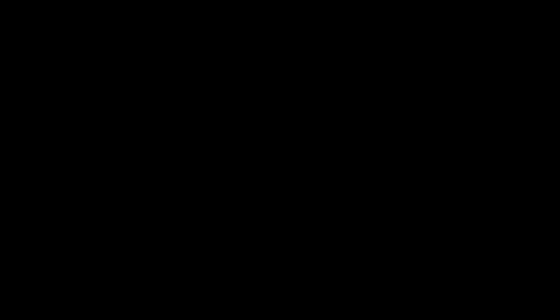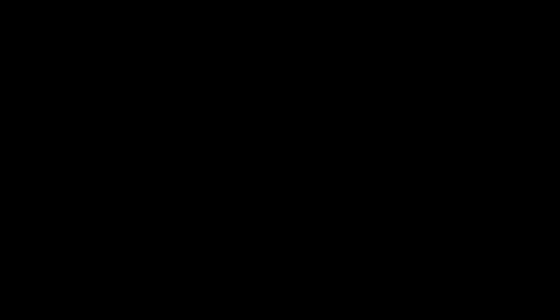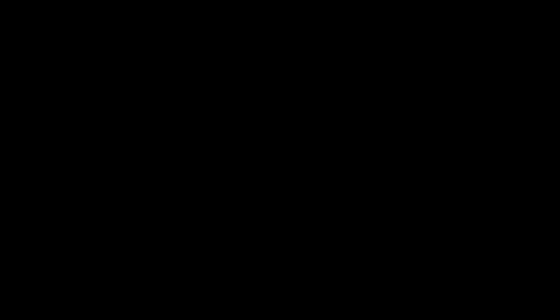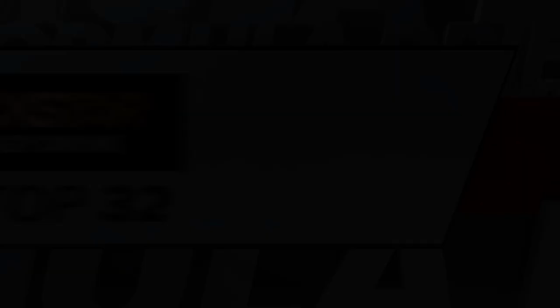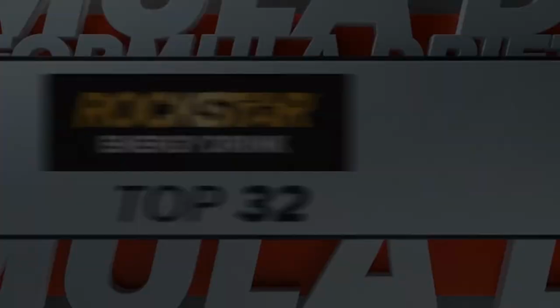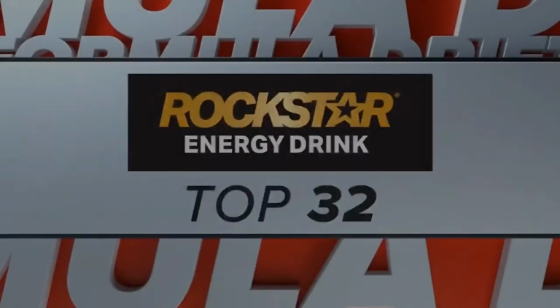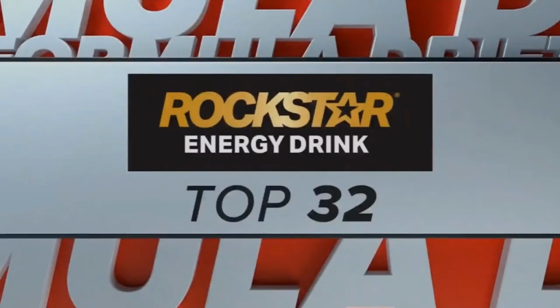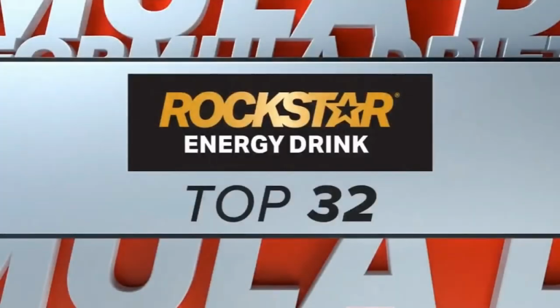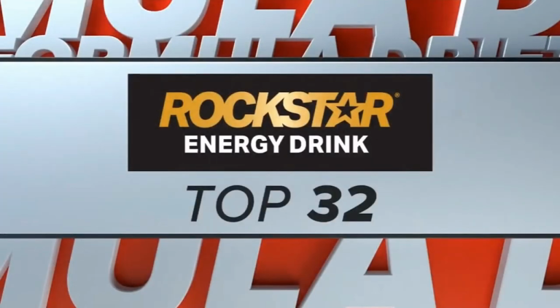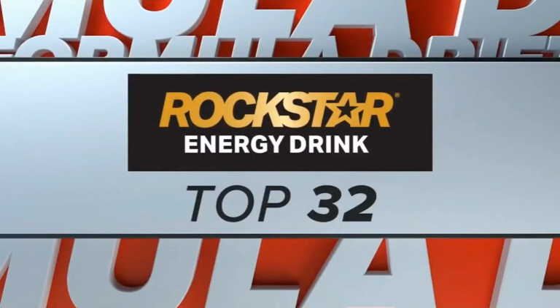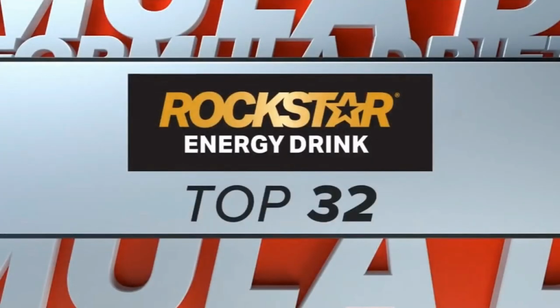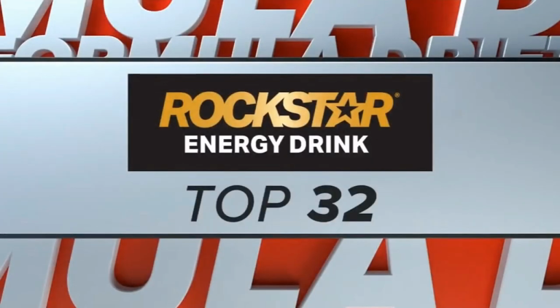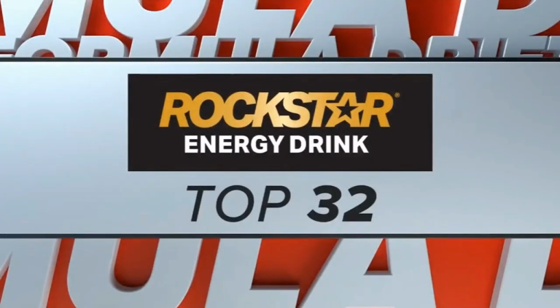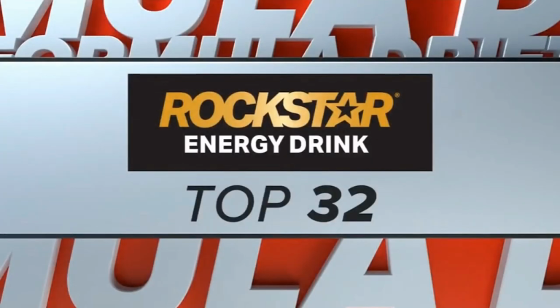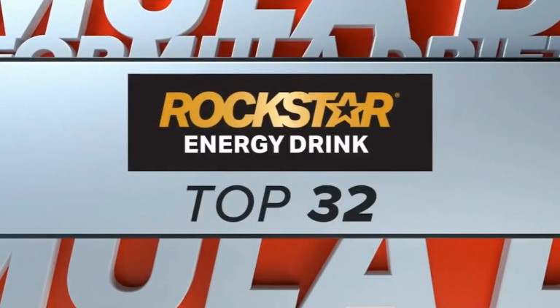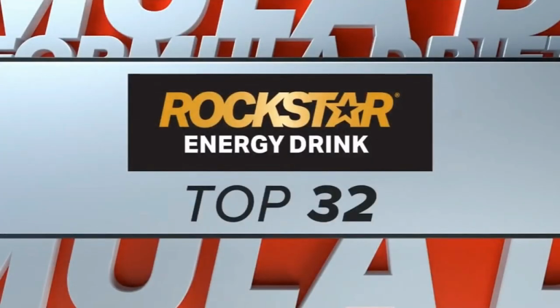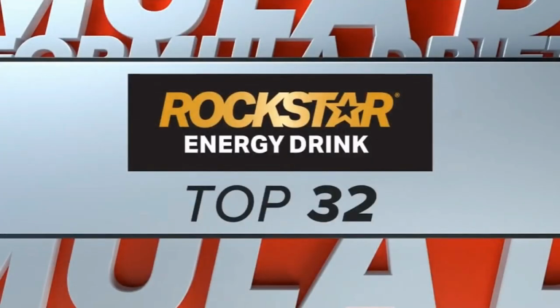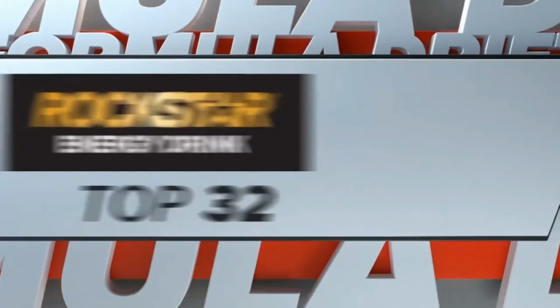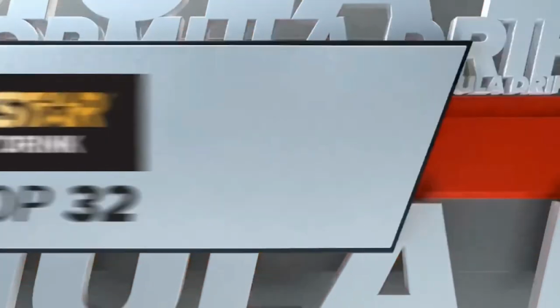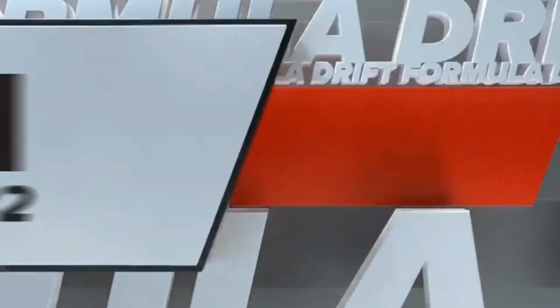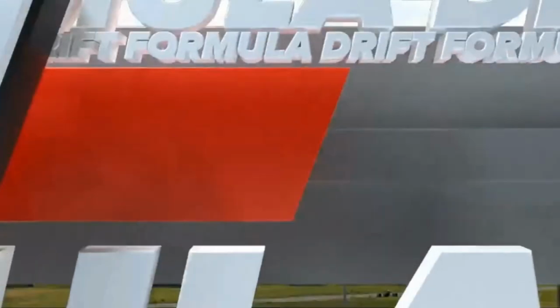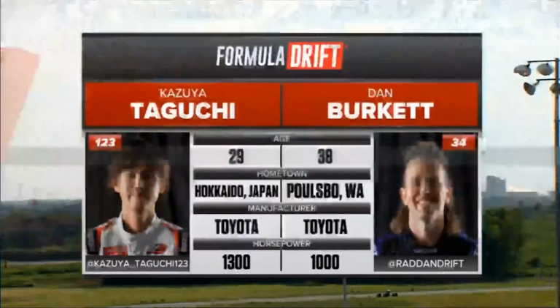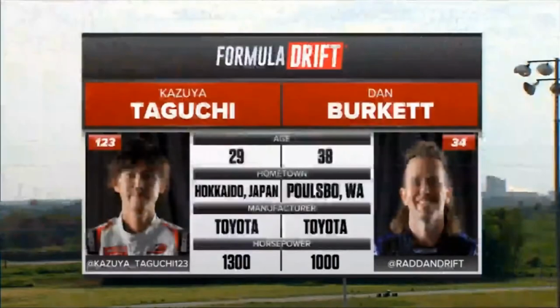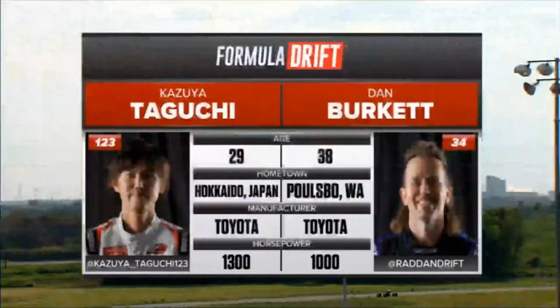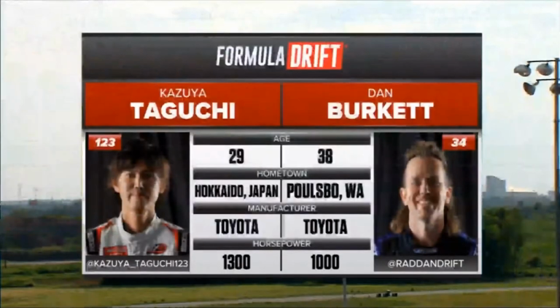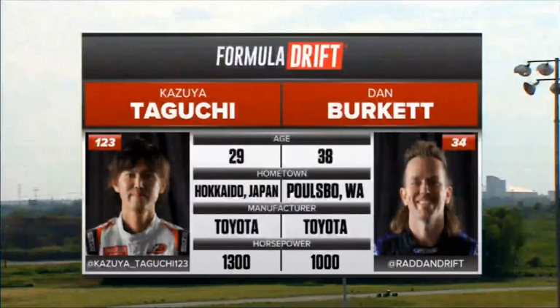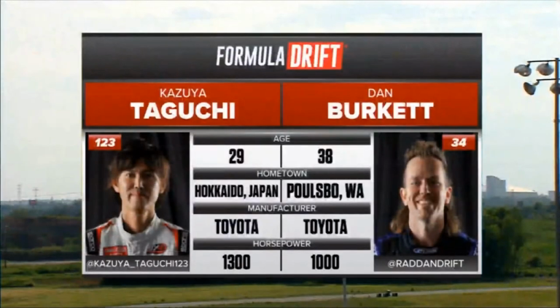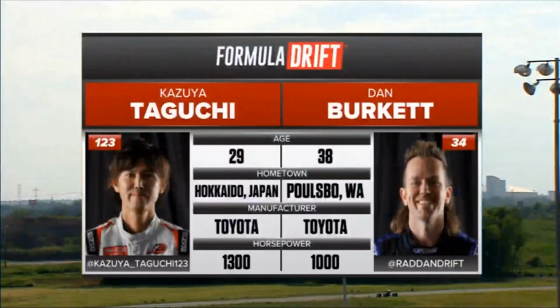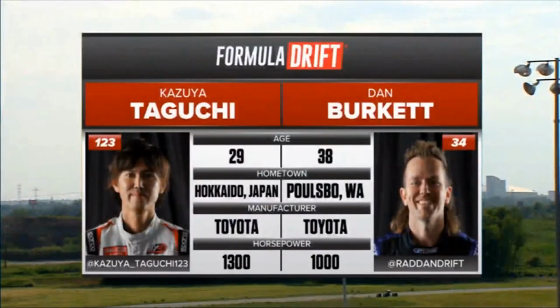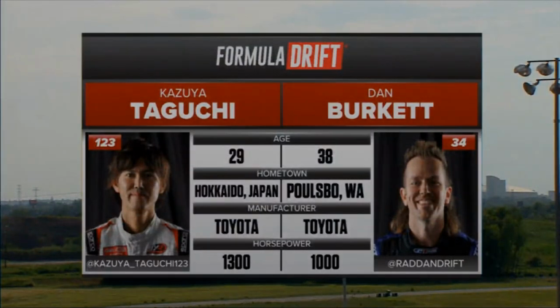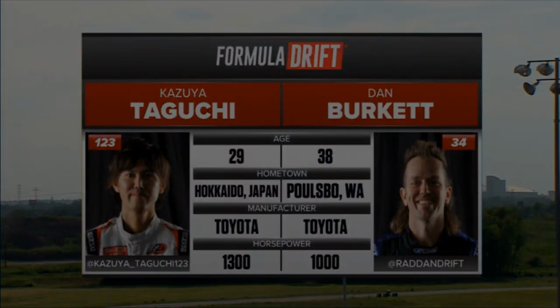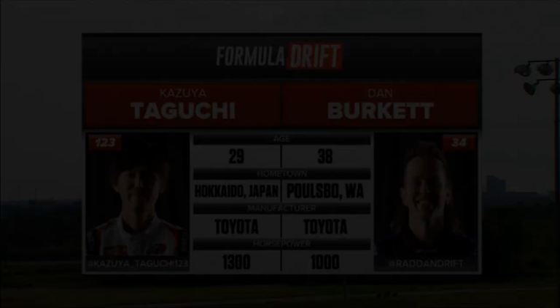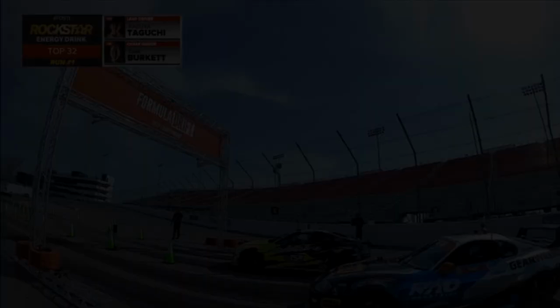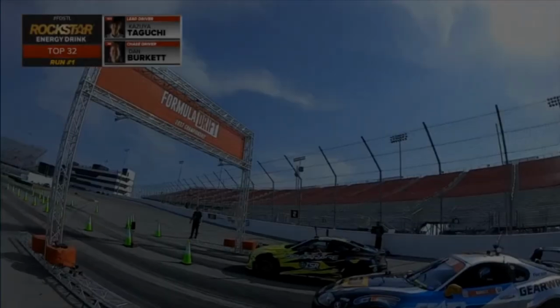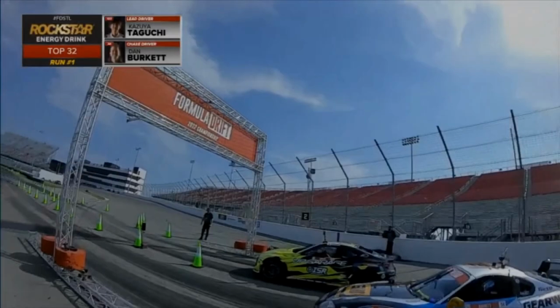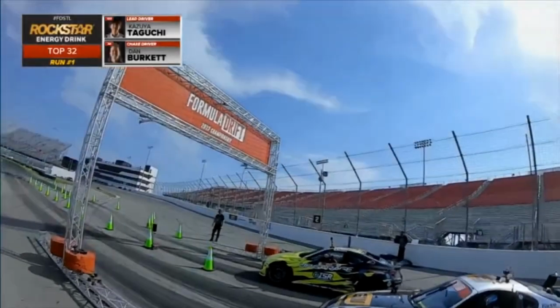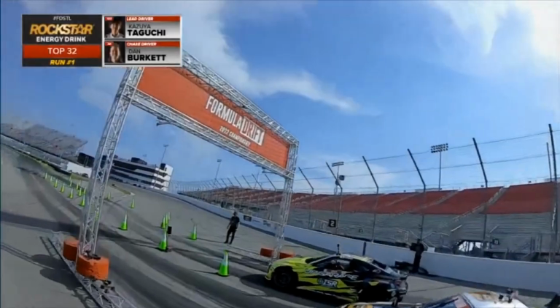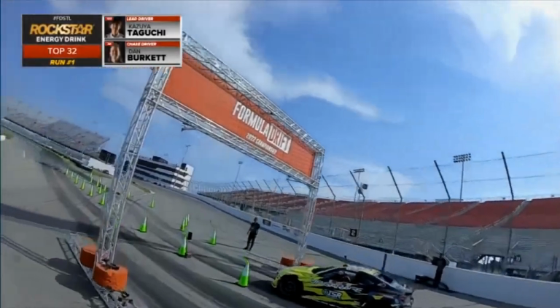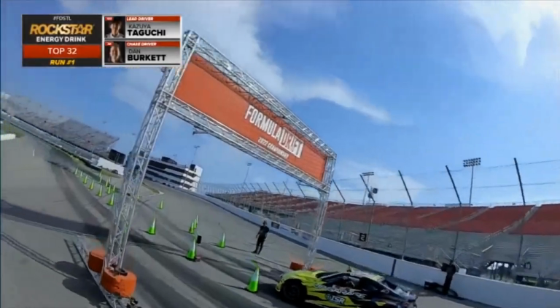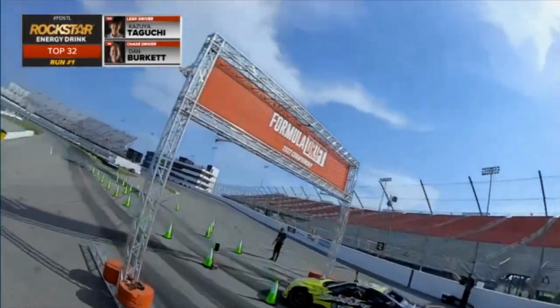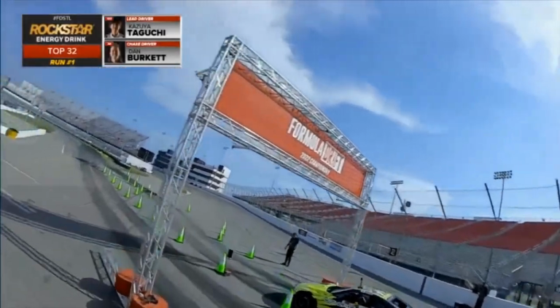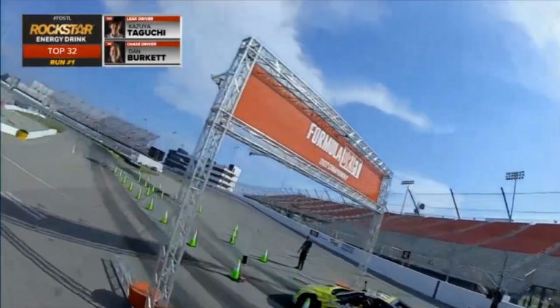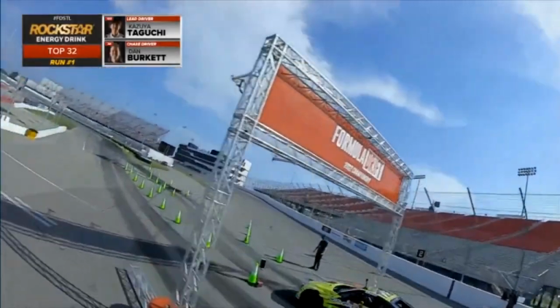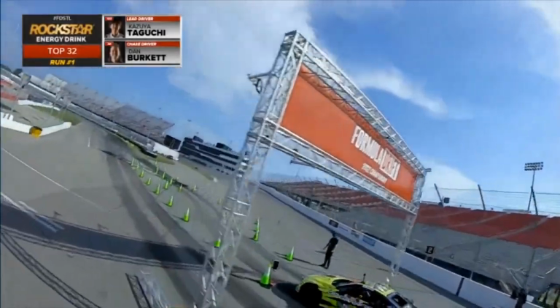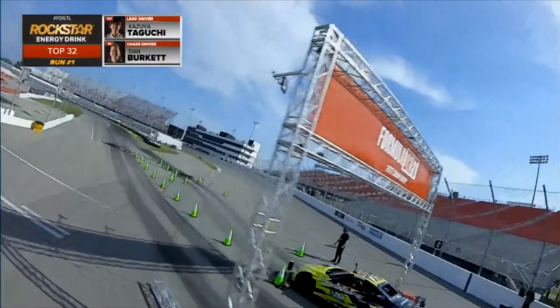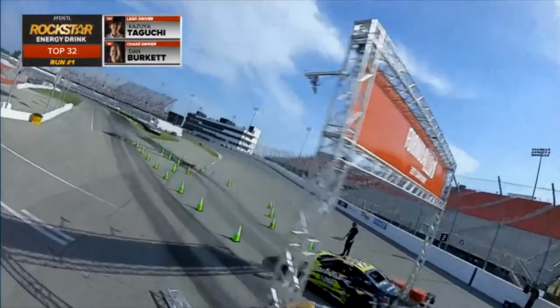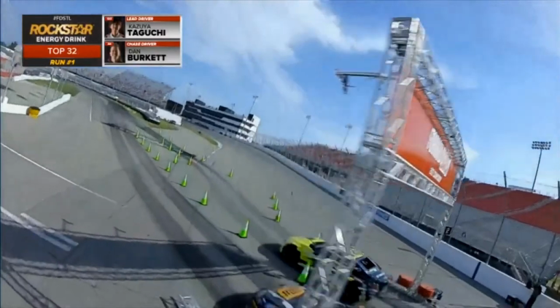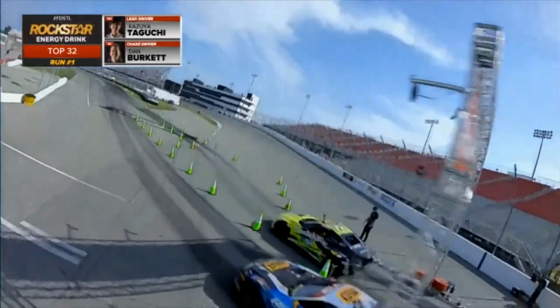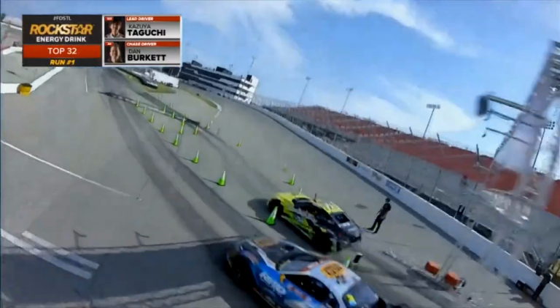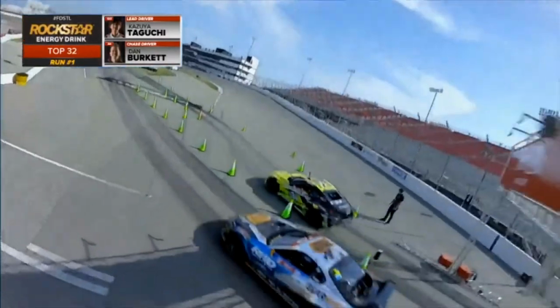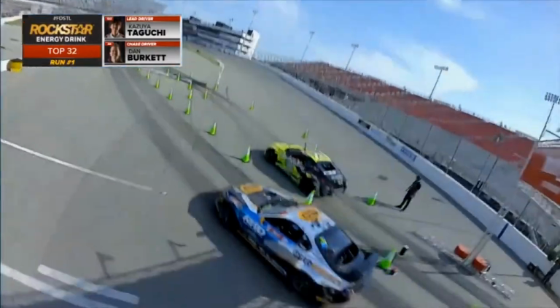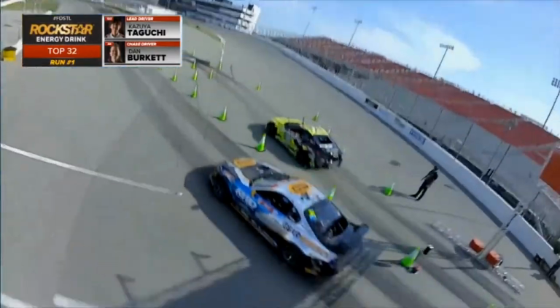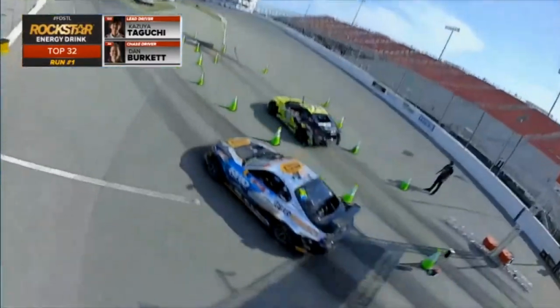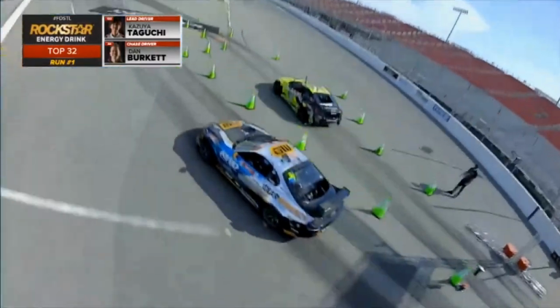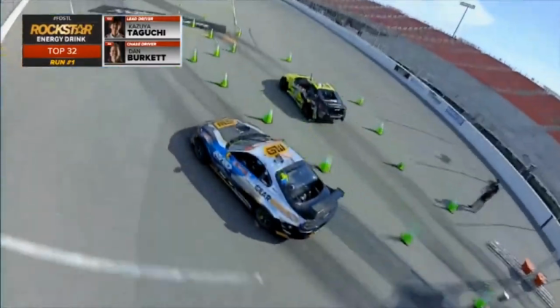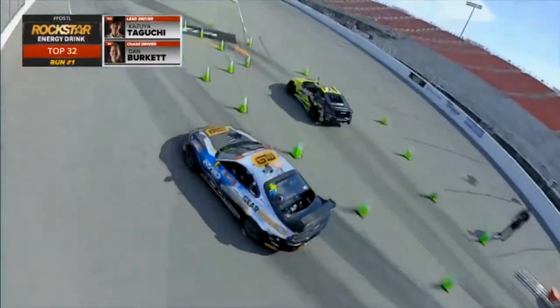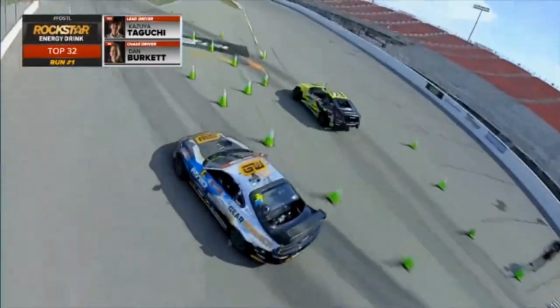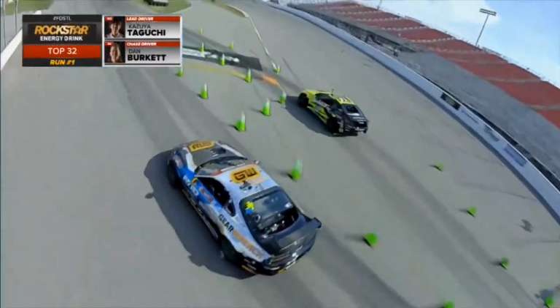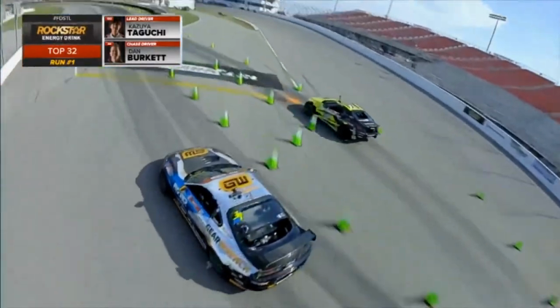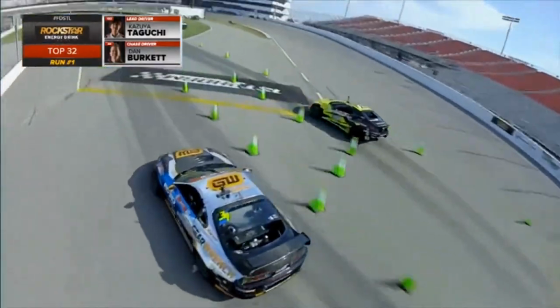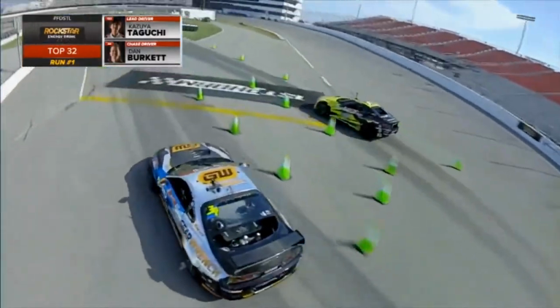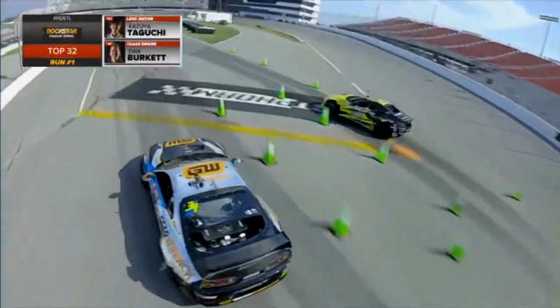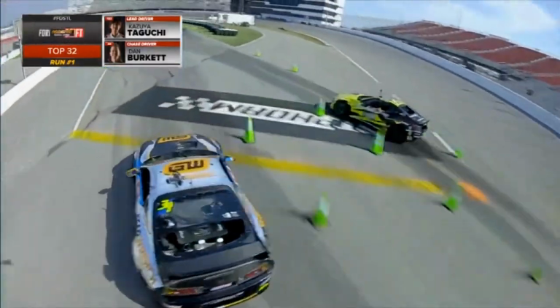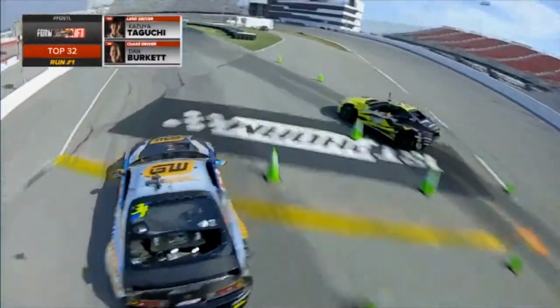Kazuyo Taguchi, our number one qualifier, against Dan Burkett. Tactics — it's interesting to watch sometimes. Place your bets. Speaking of dealer's choice, here we go.